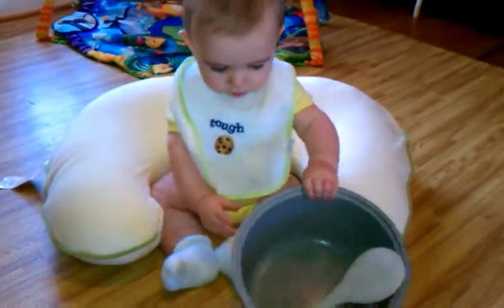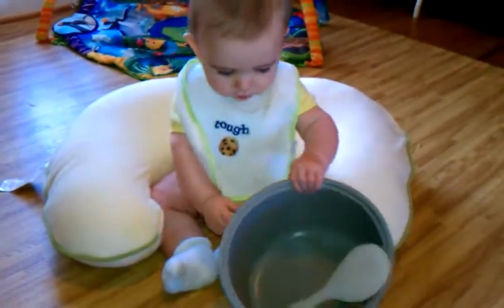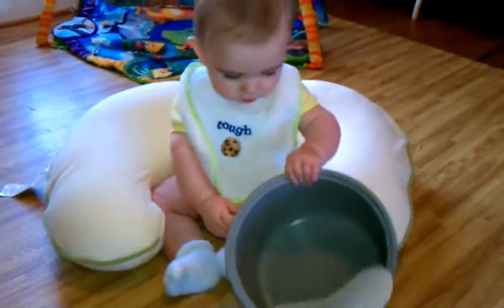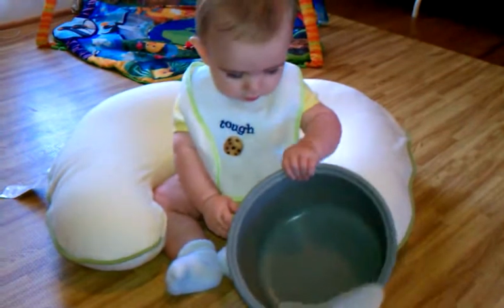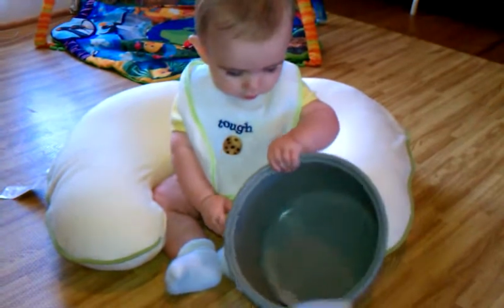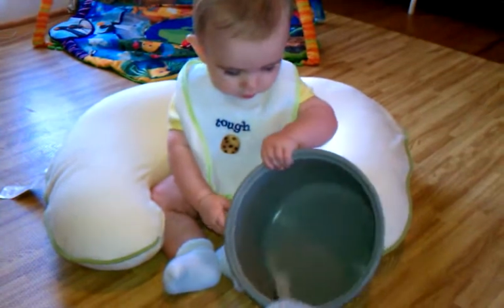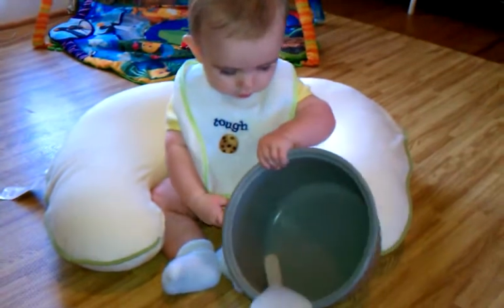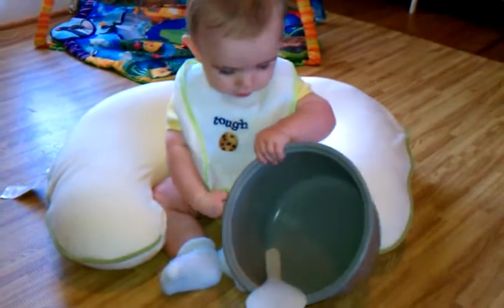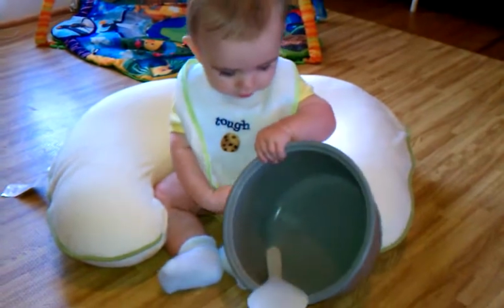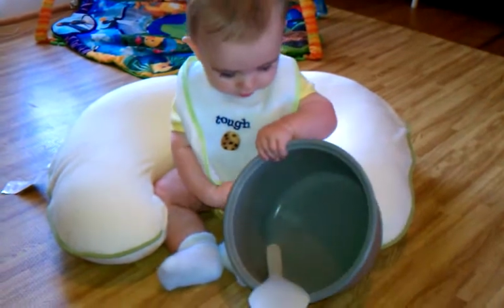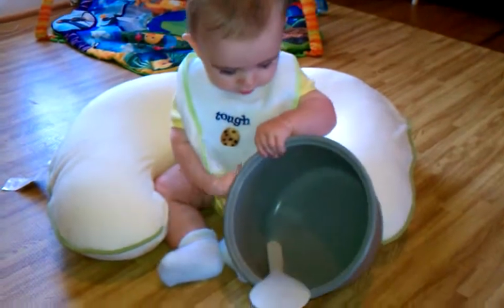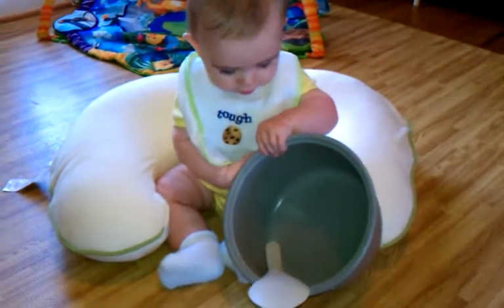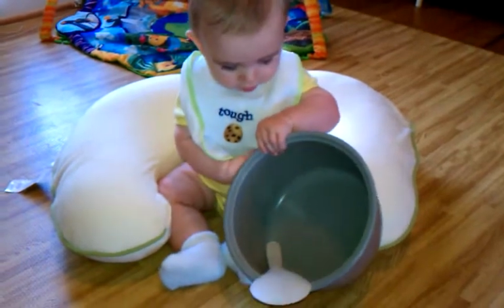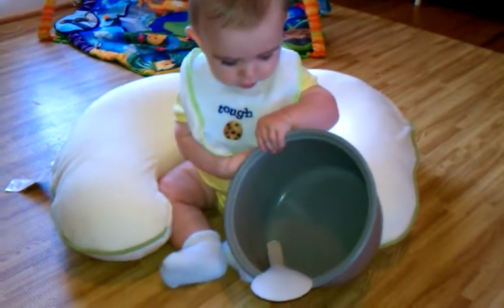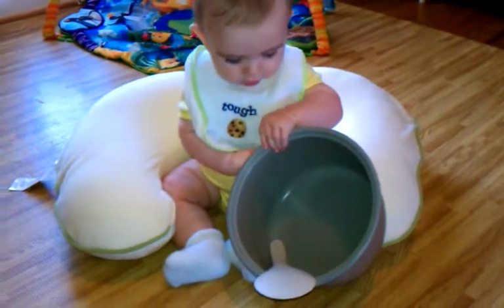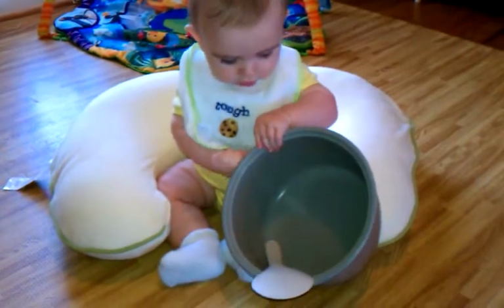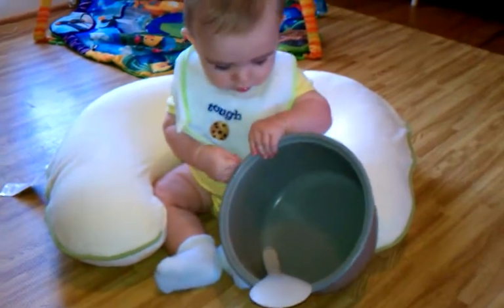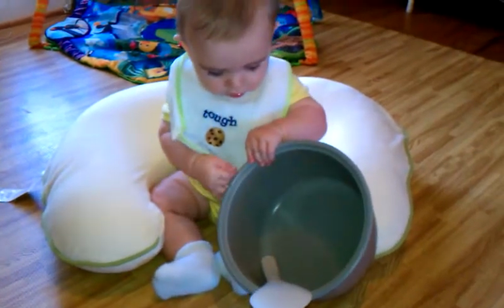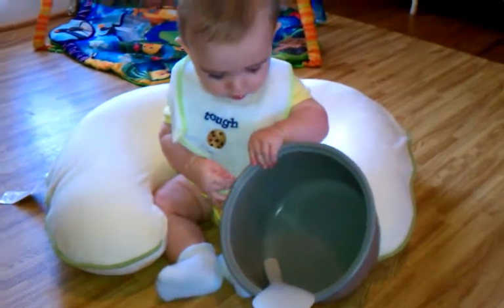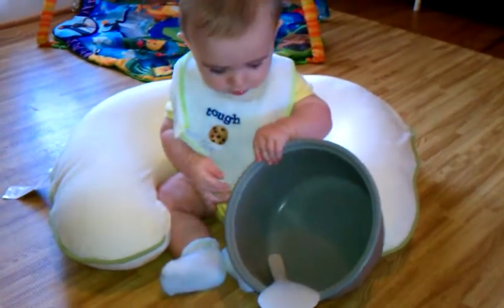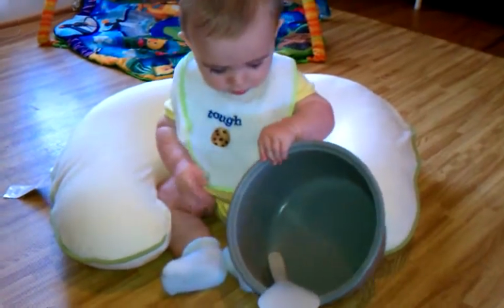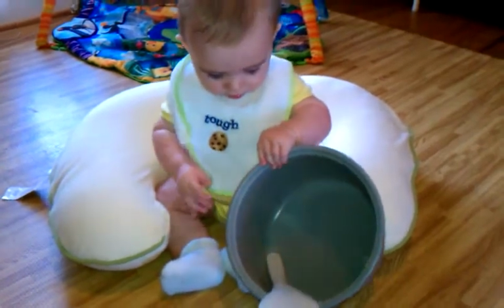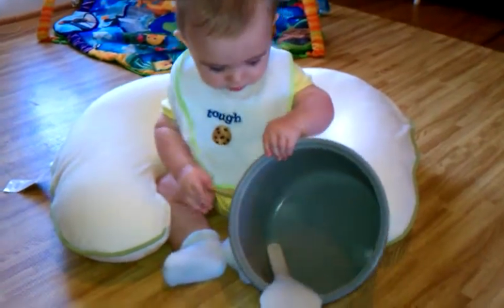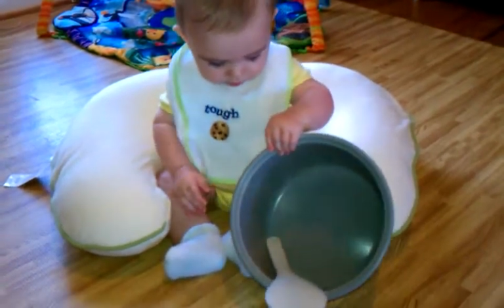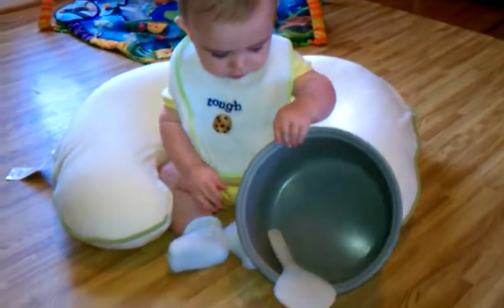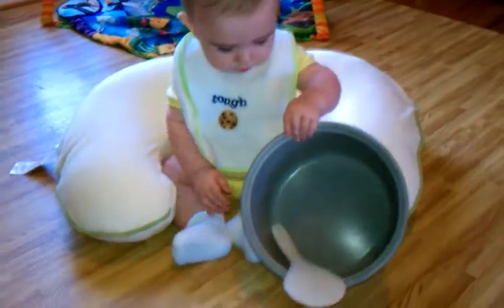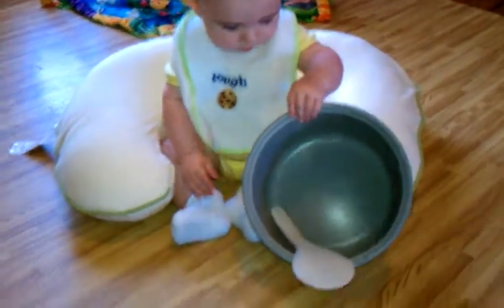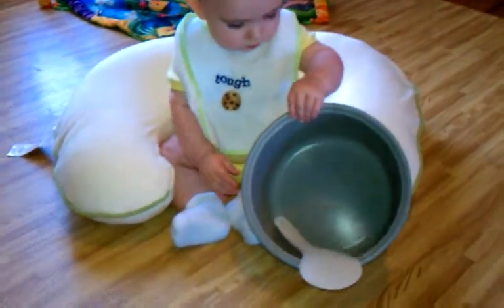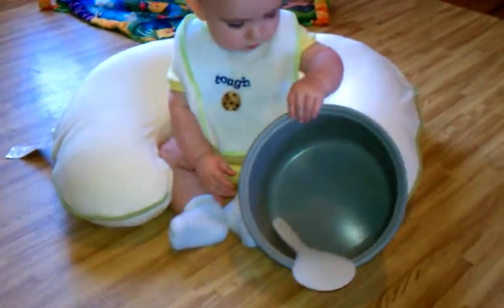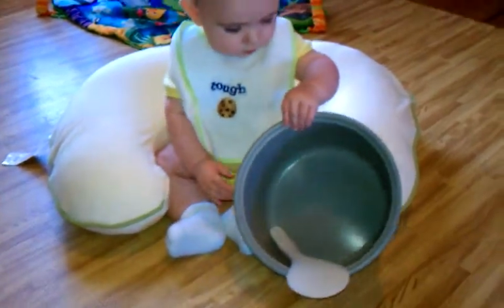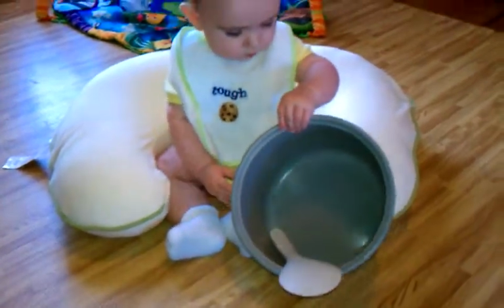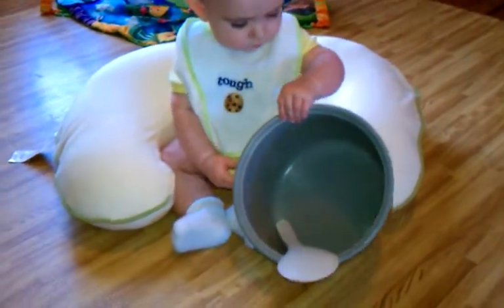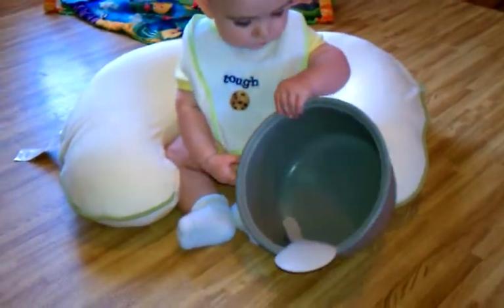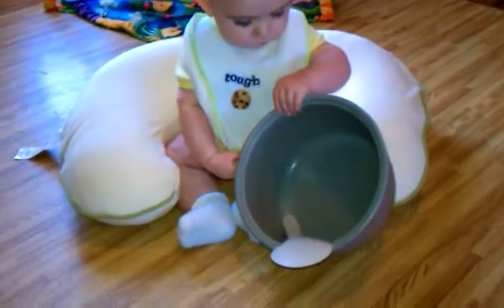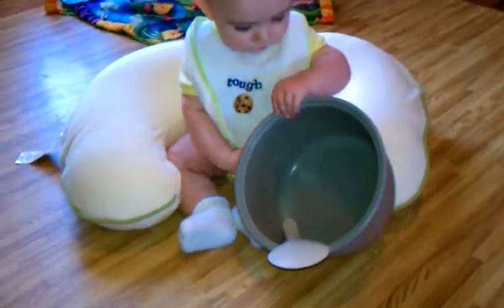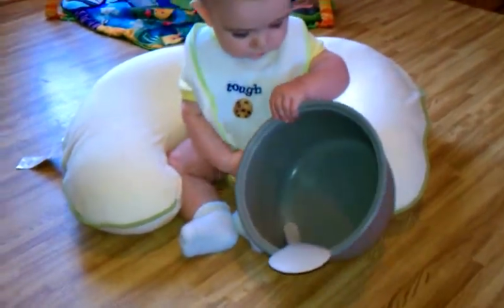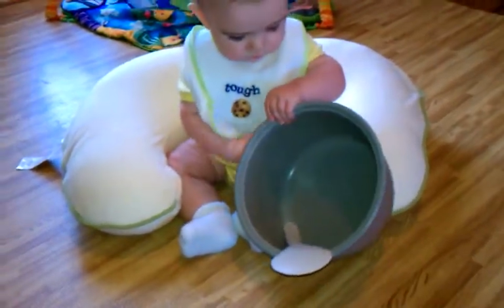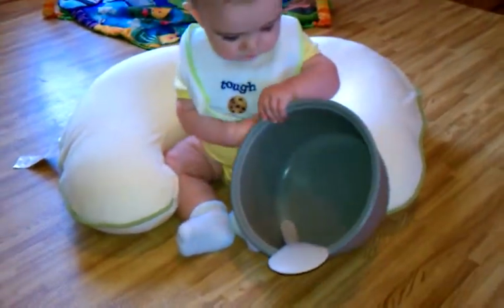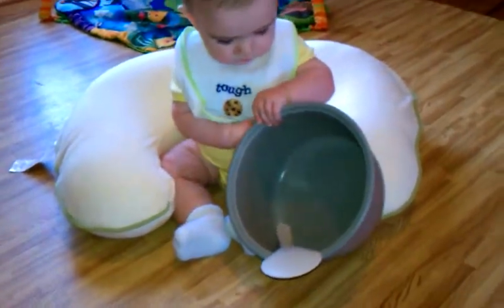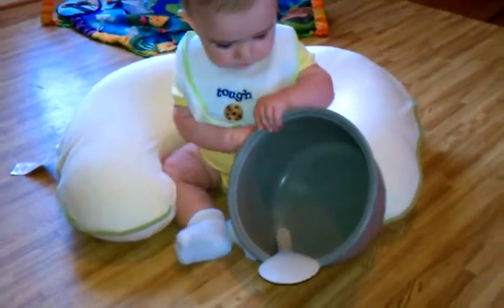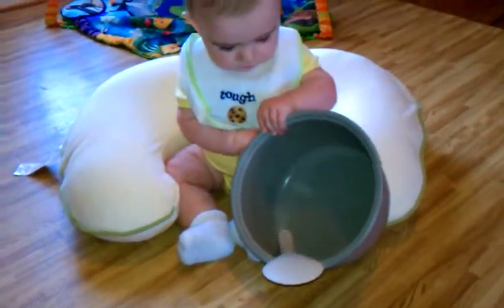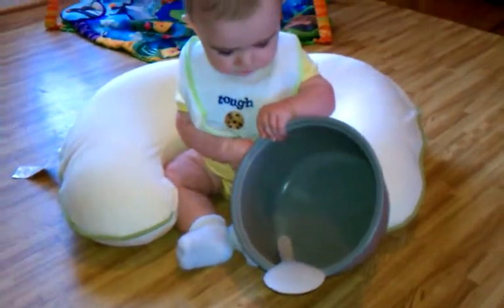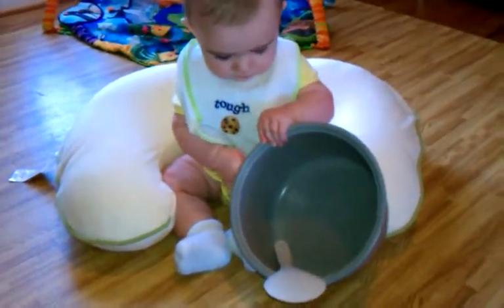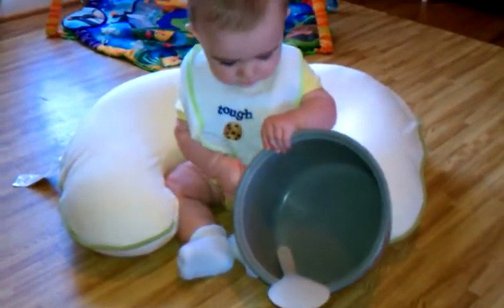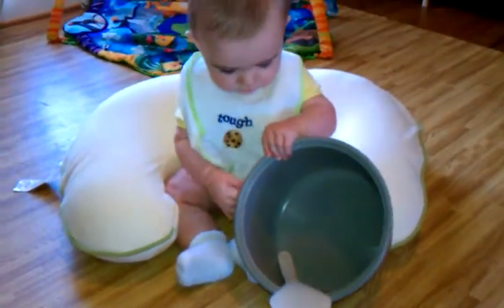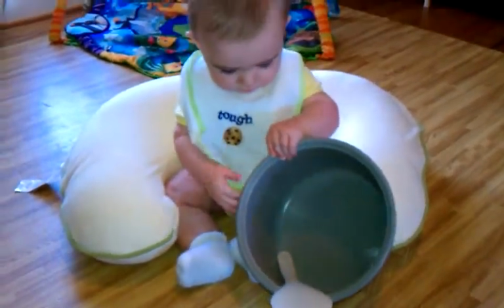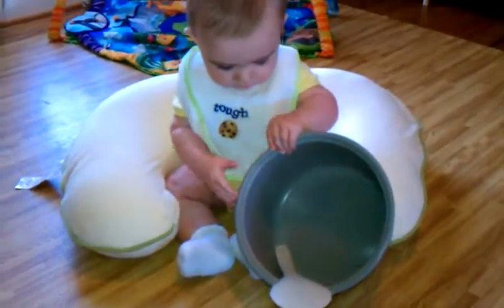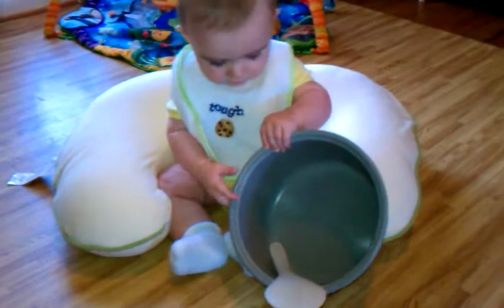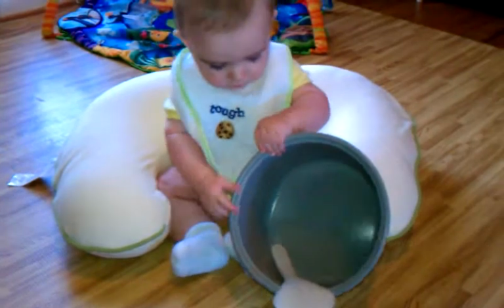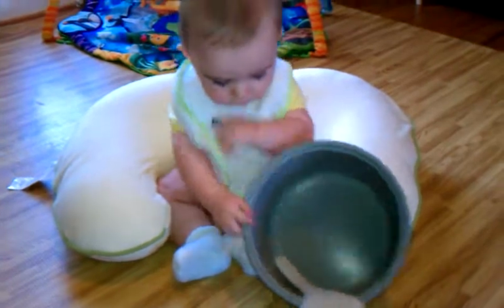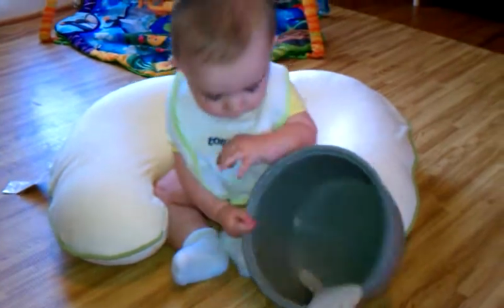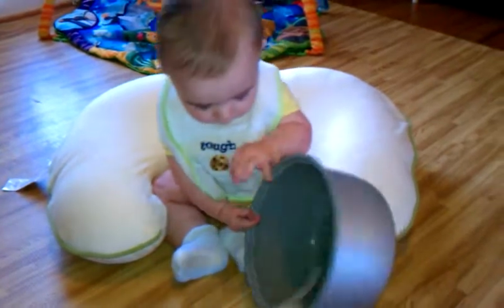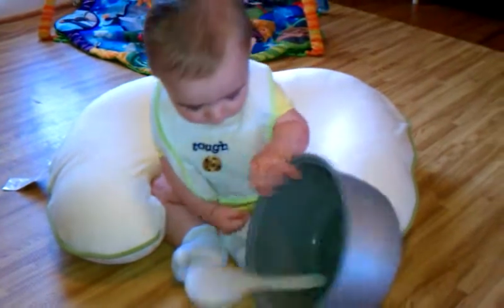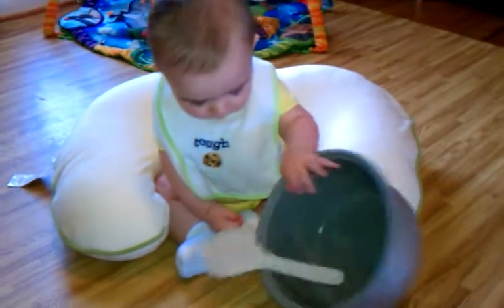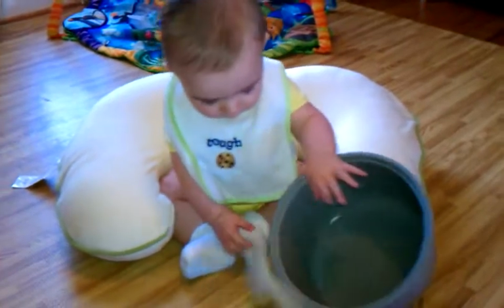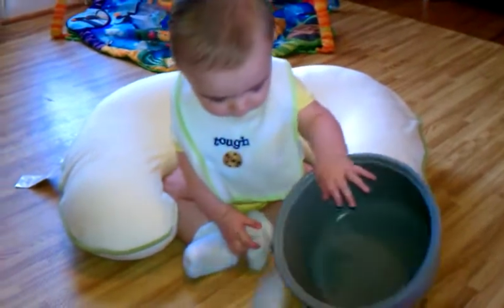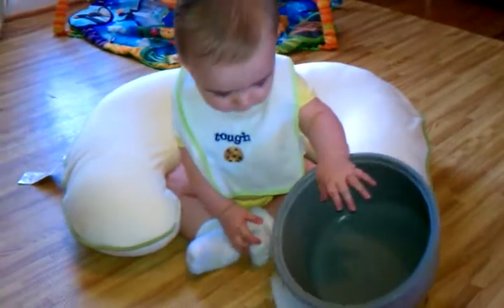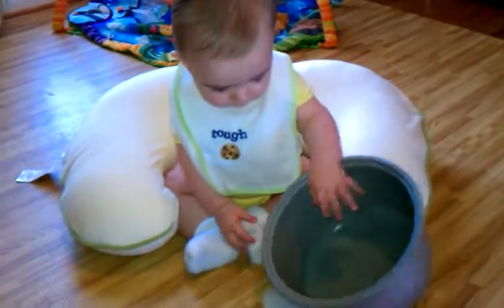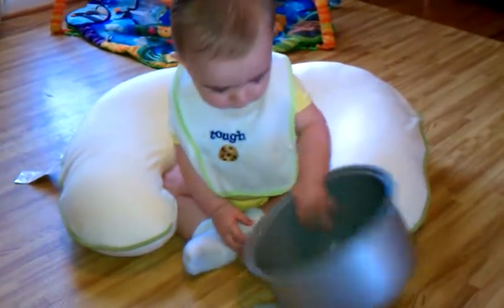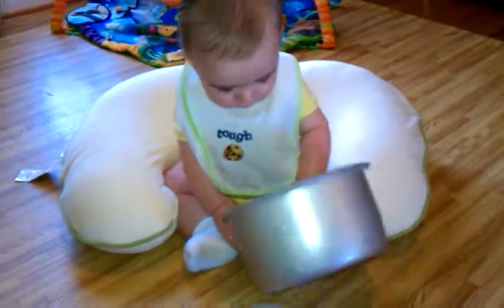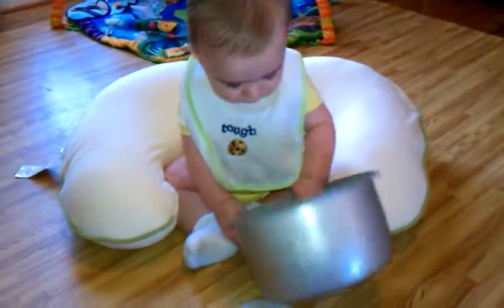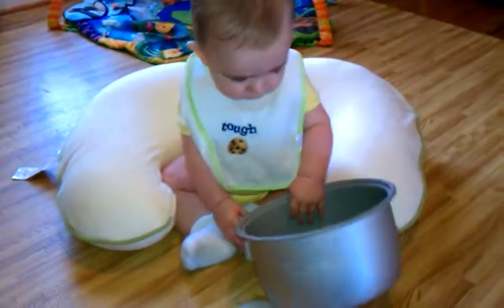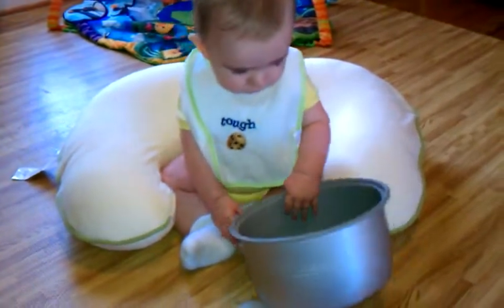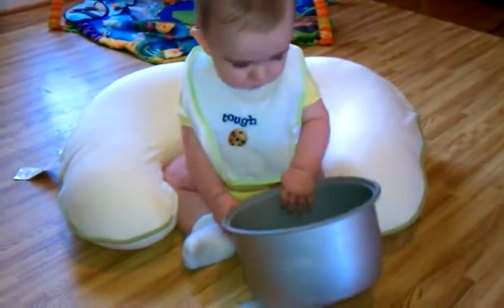Yeah. Sit up. Use both hands. Time to play with the pots and pans.